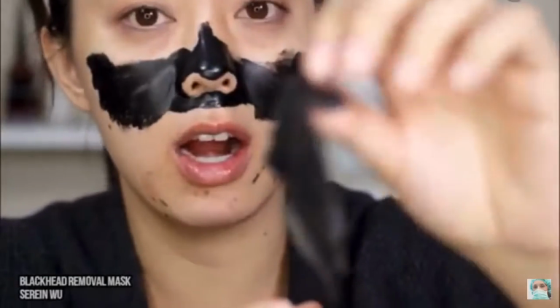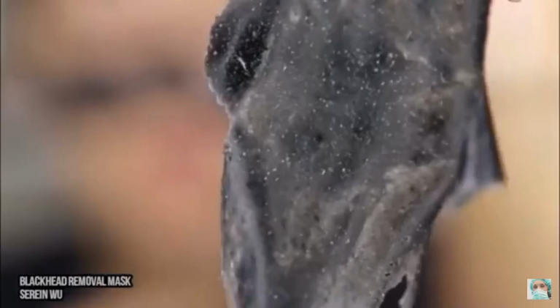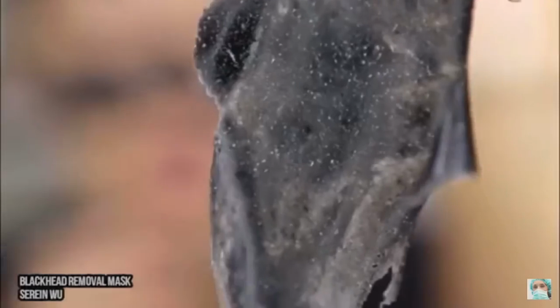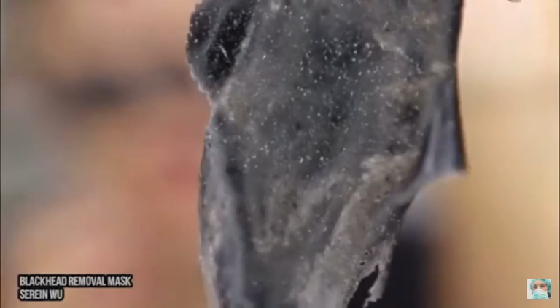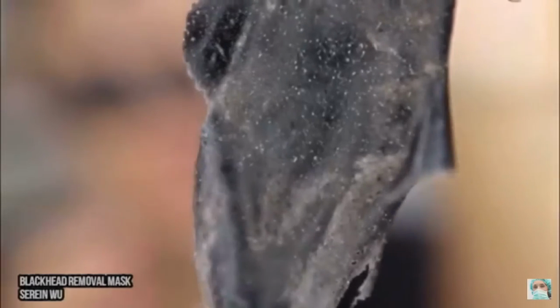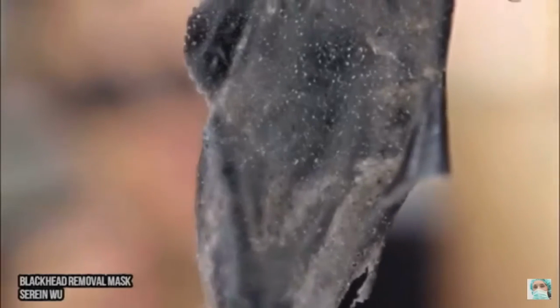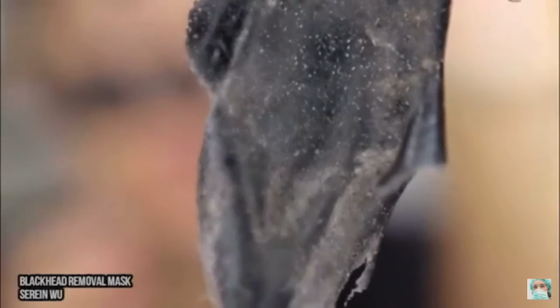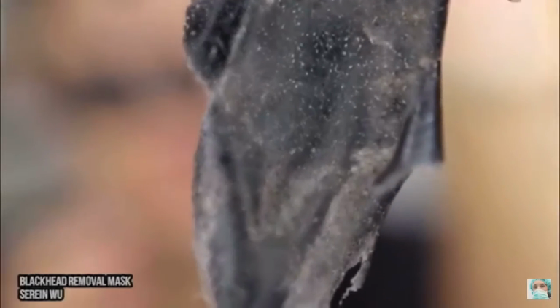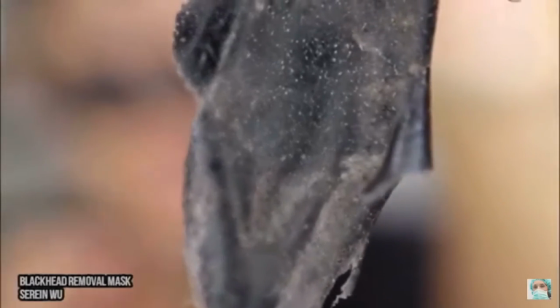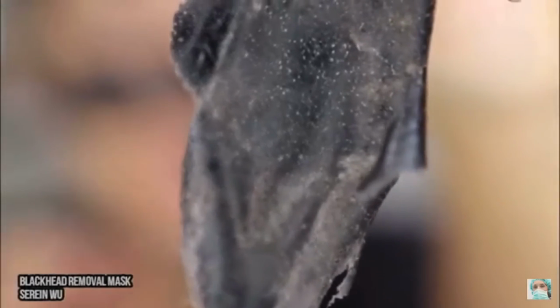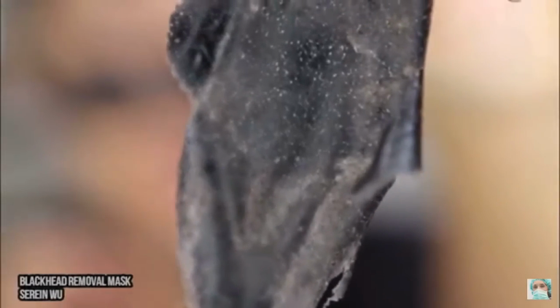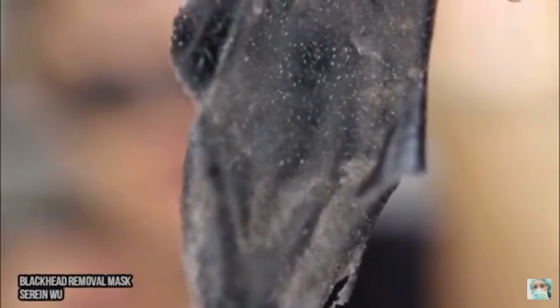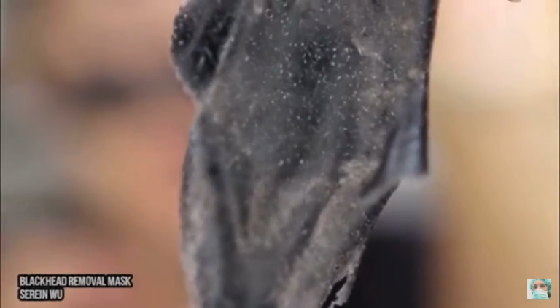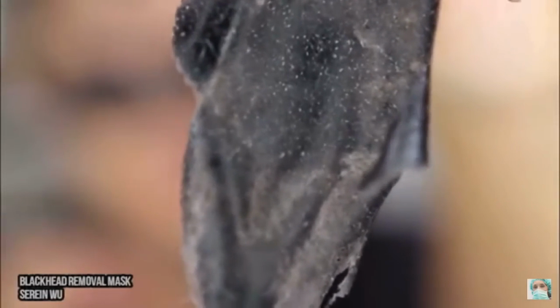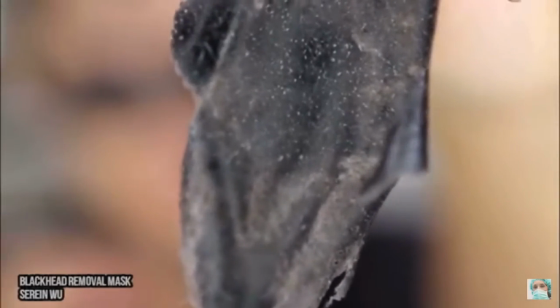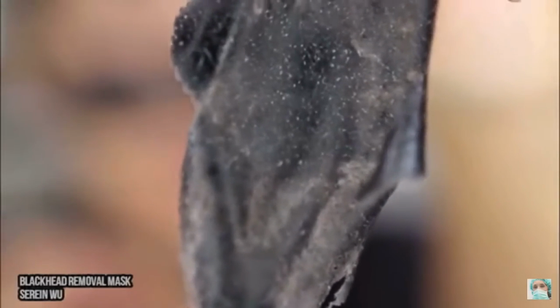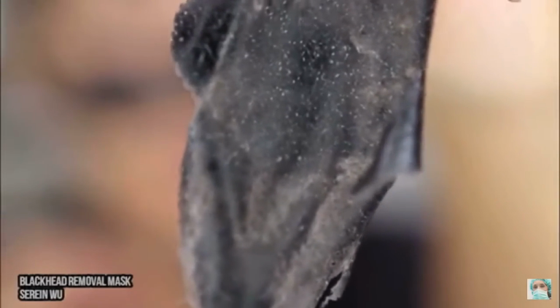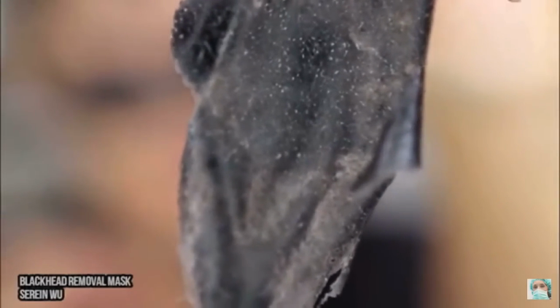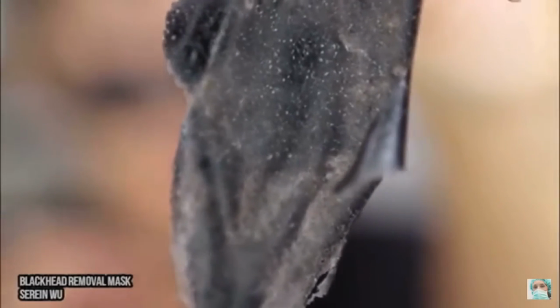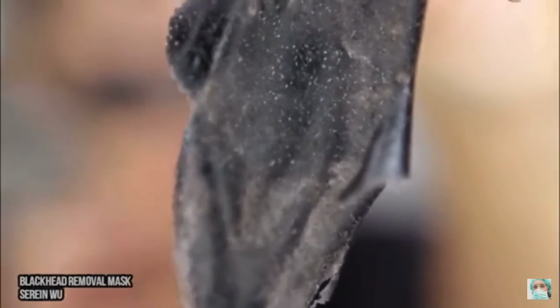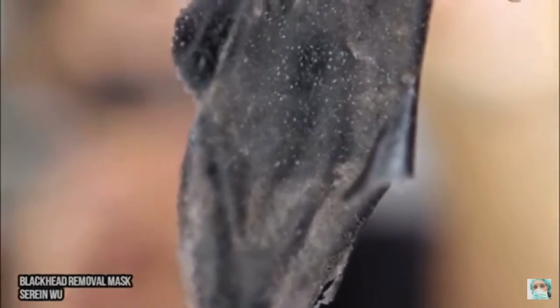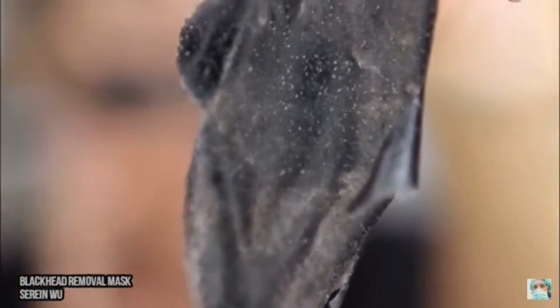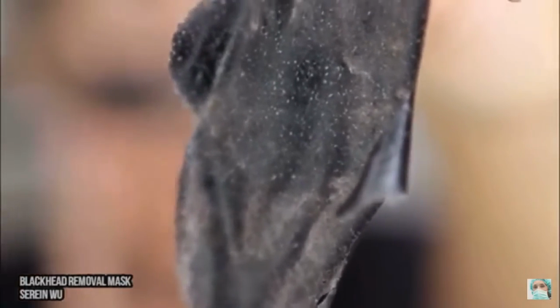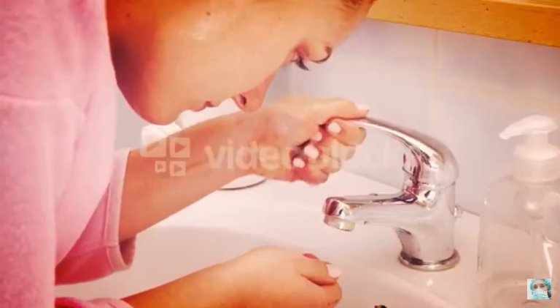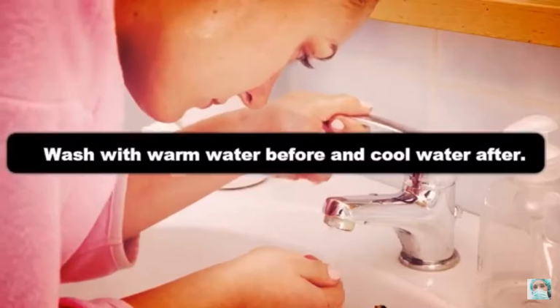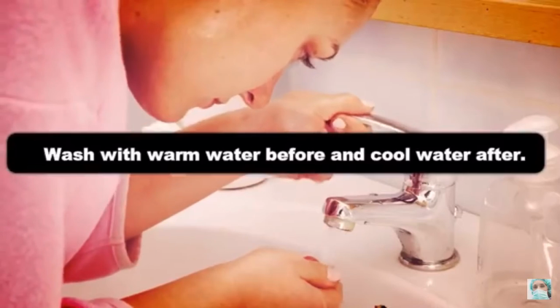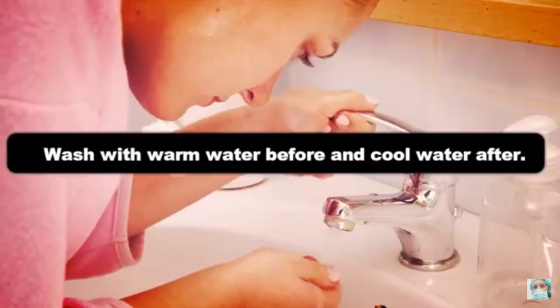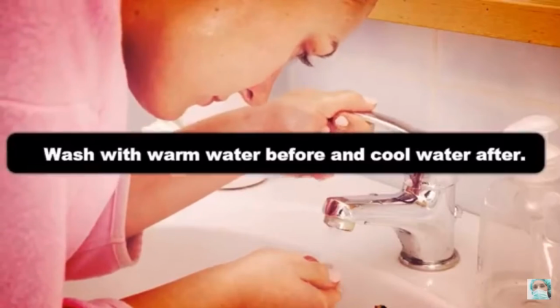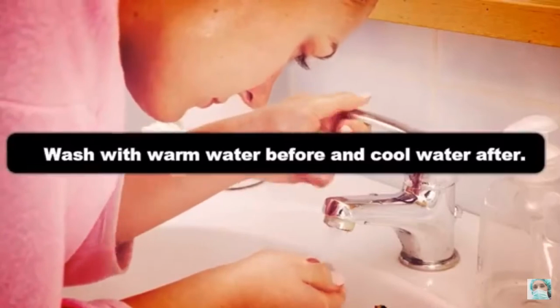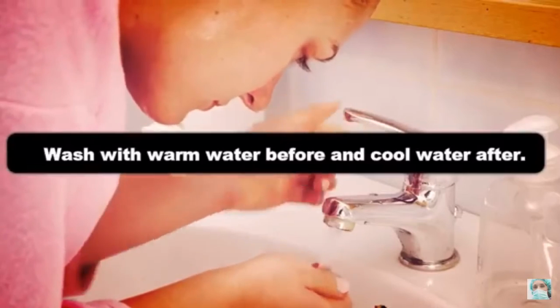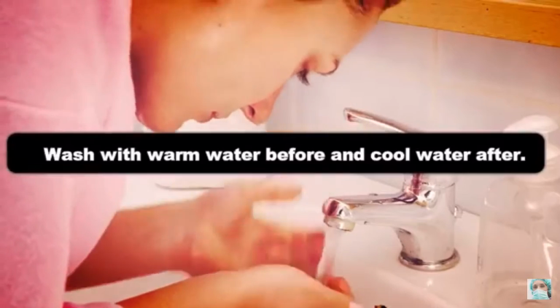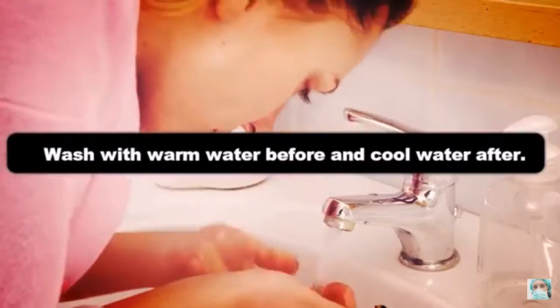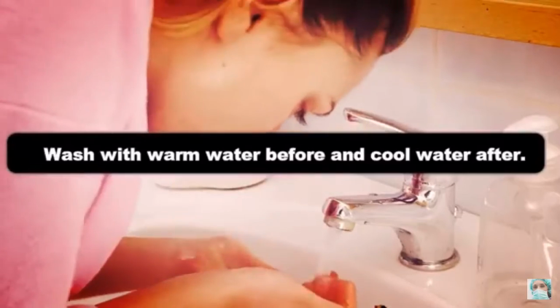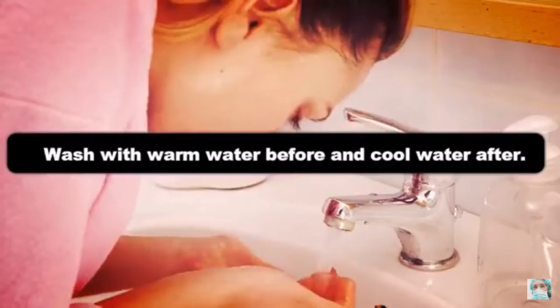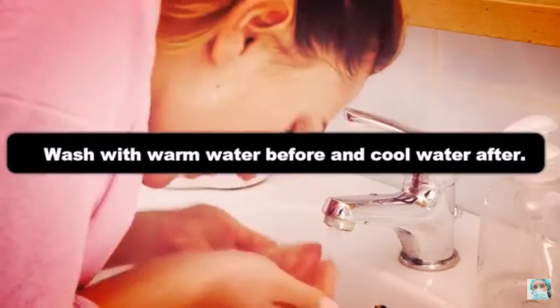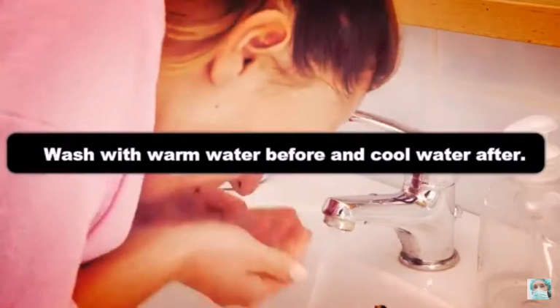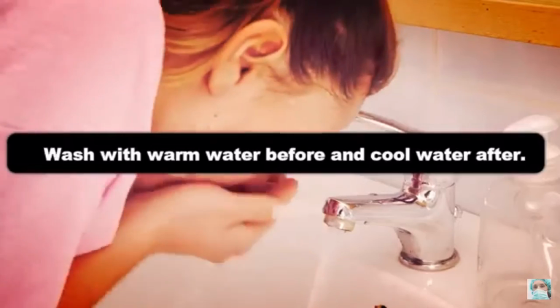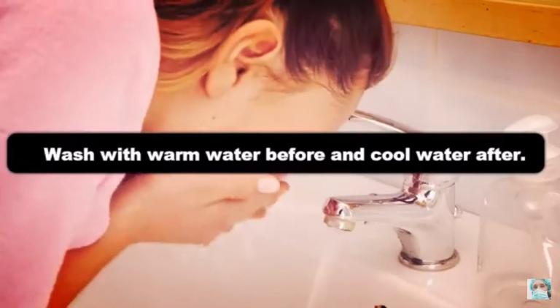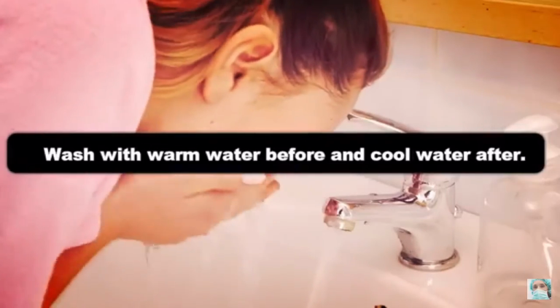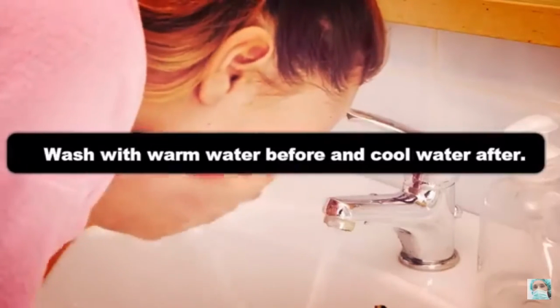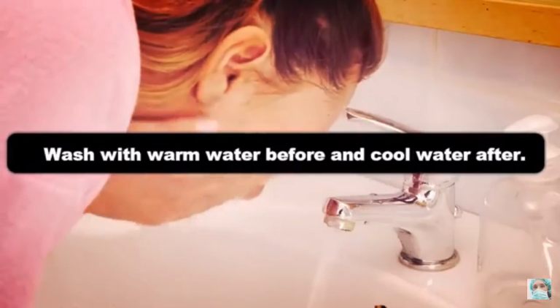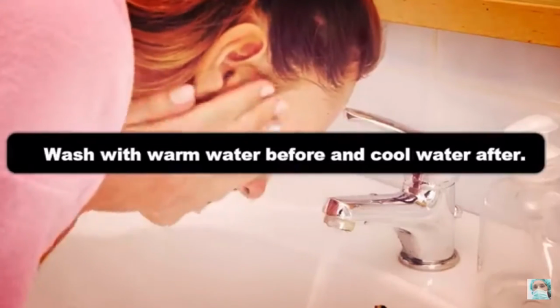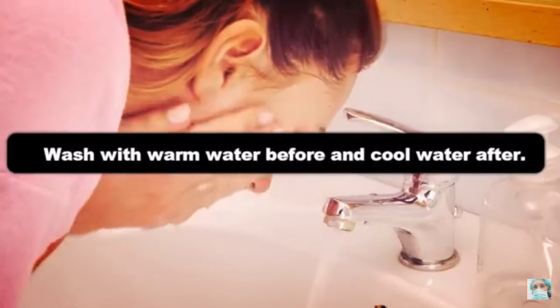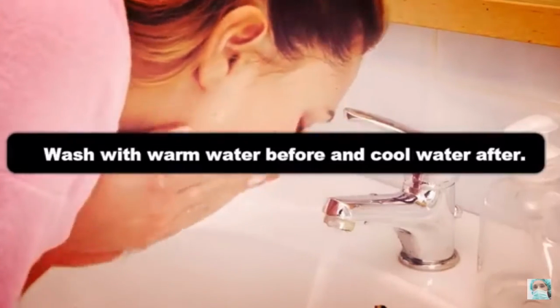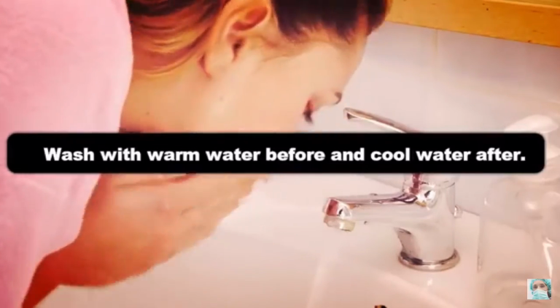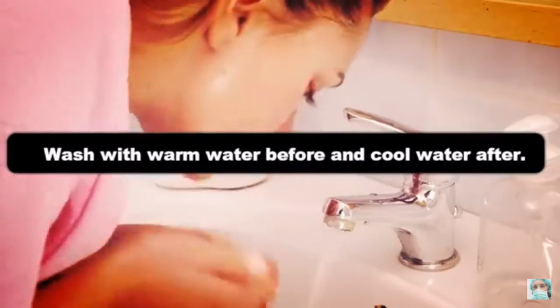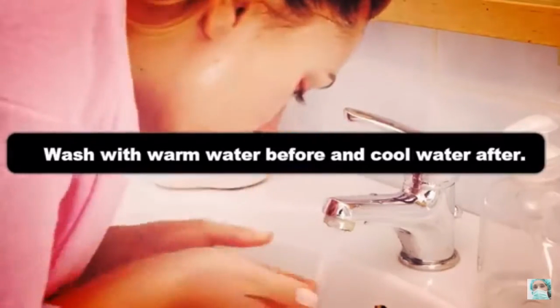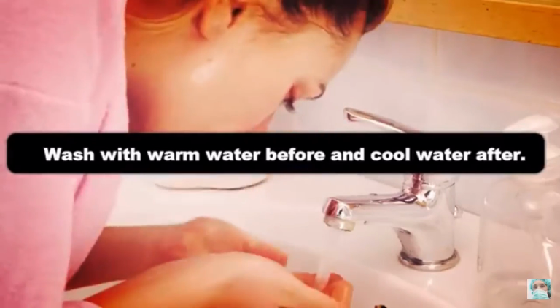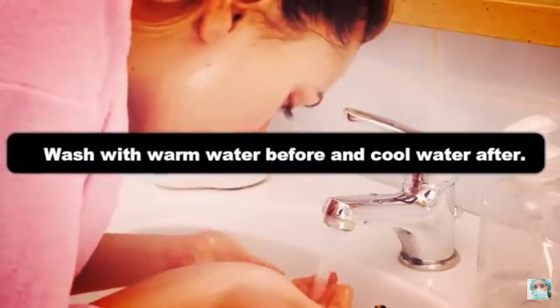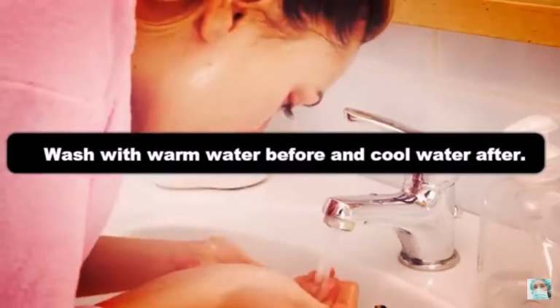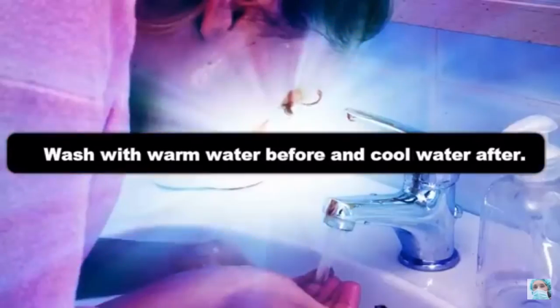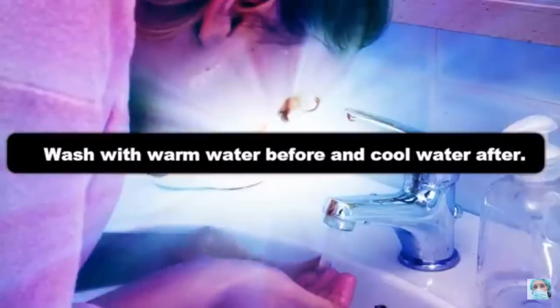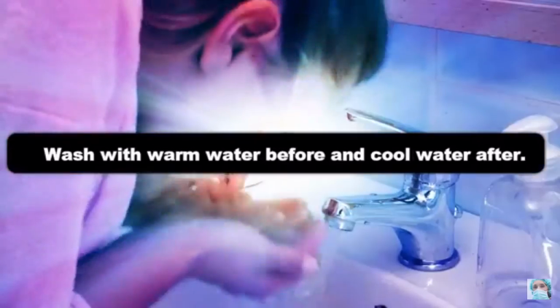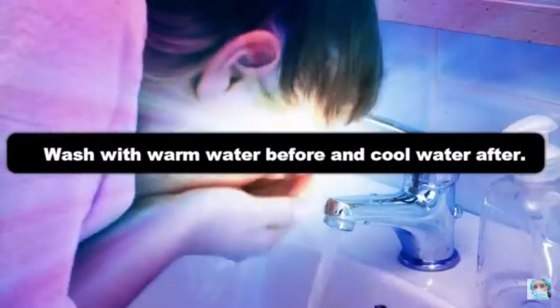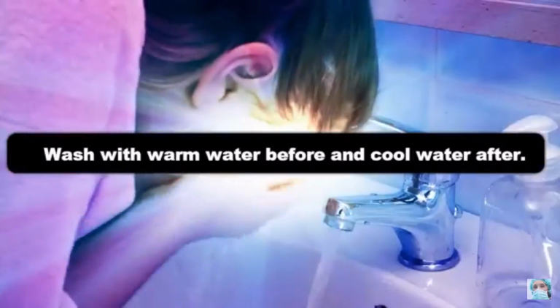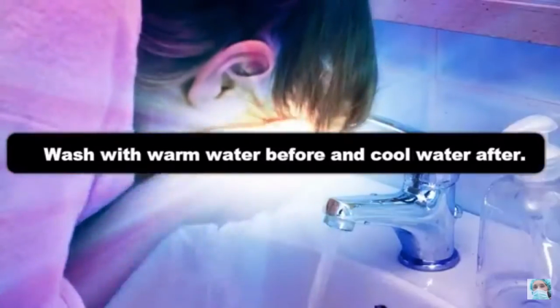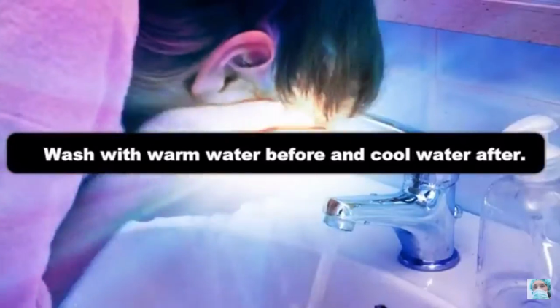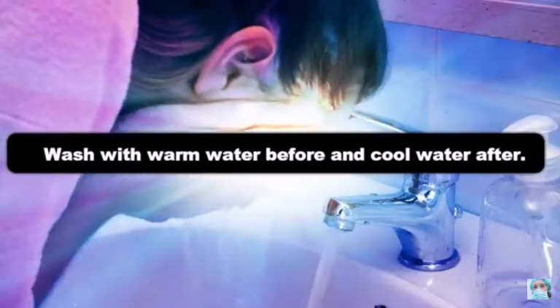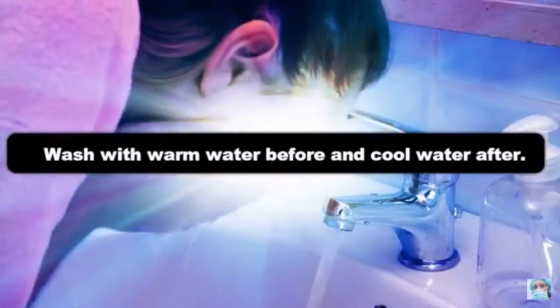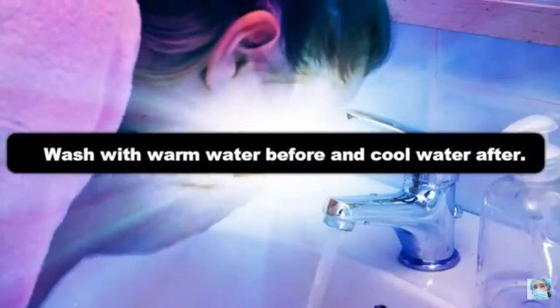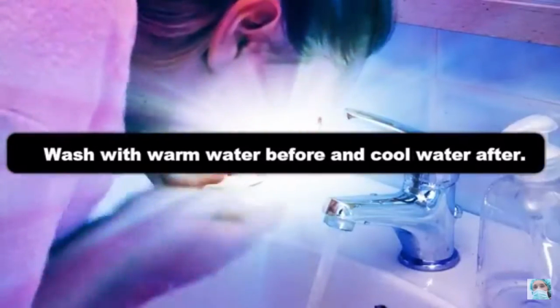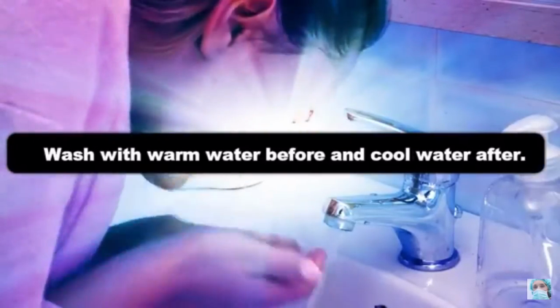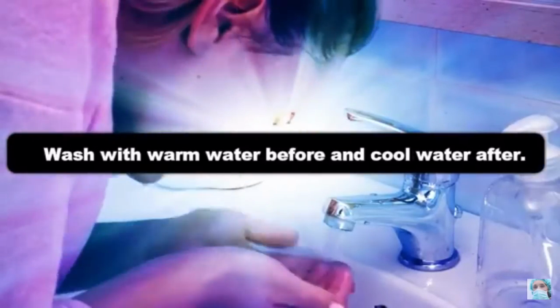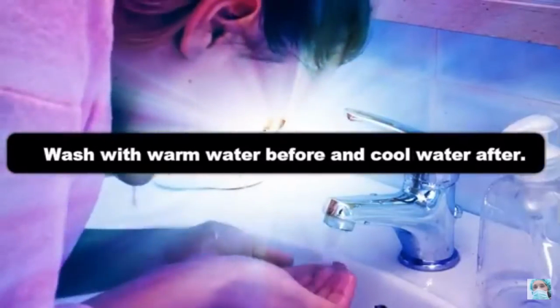For both of these you can lightly wash your face with warm water beforehand and cool water afterwards to close your pores when you're done.